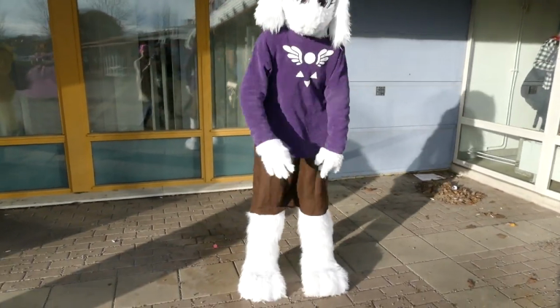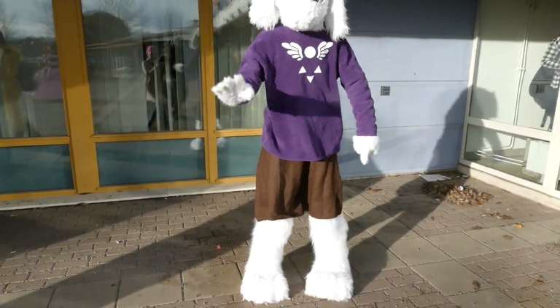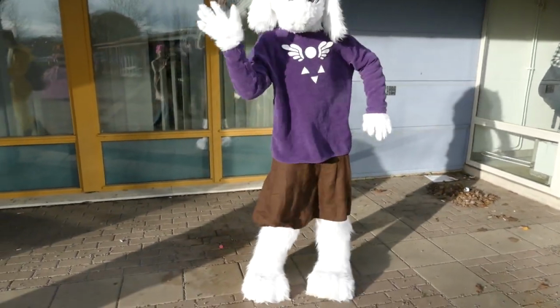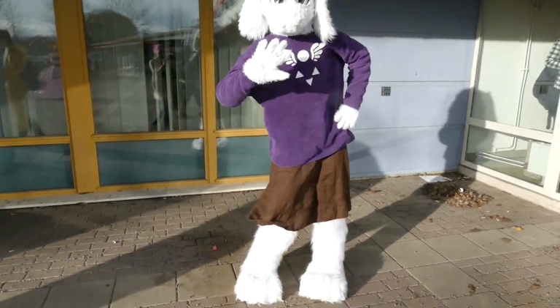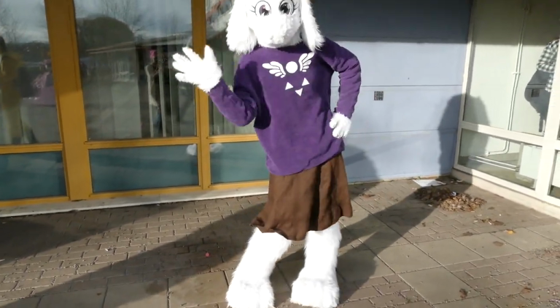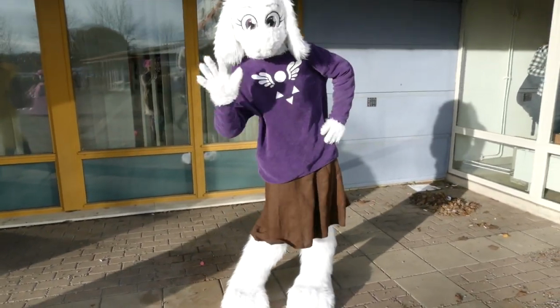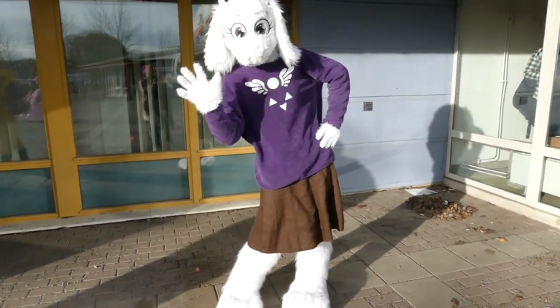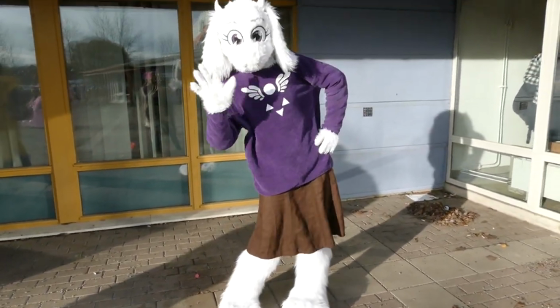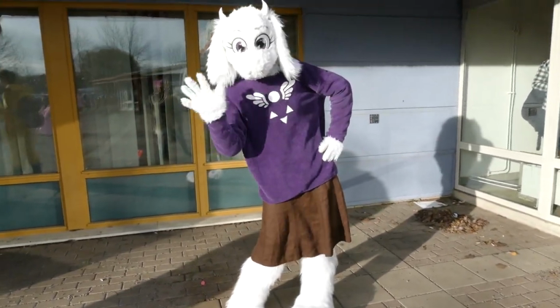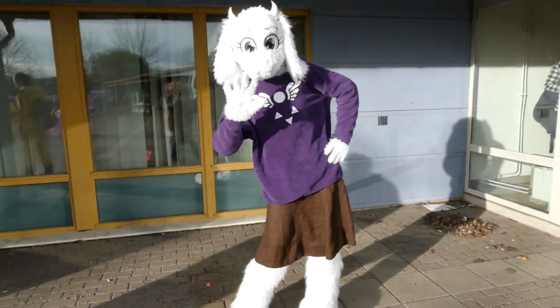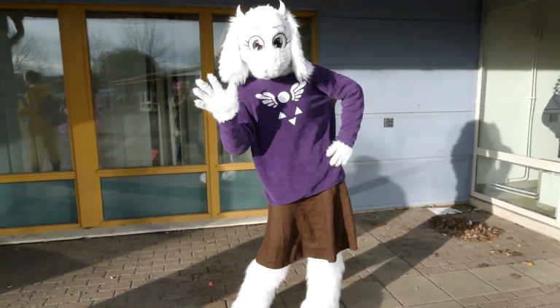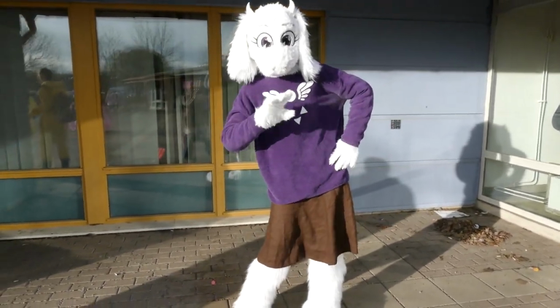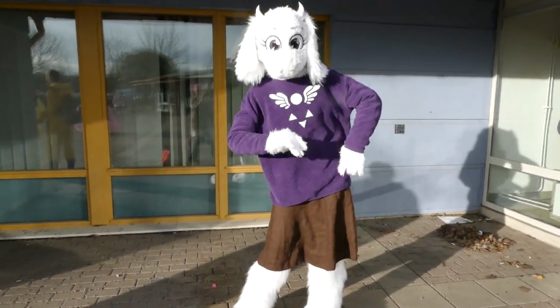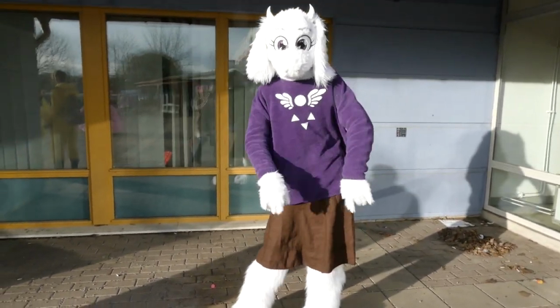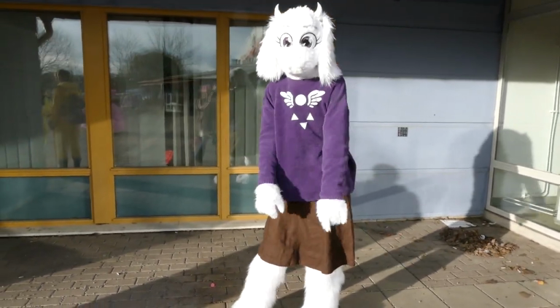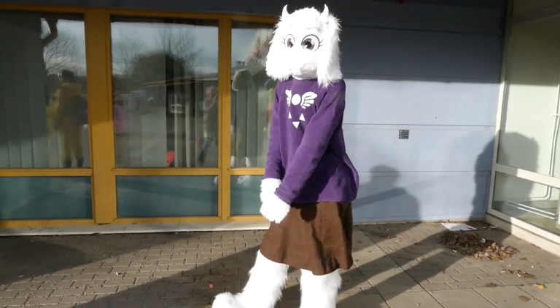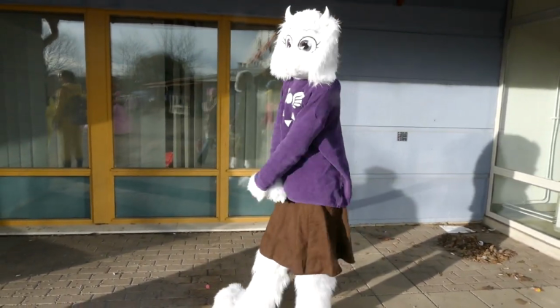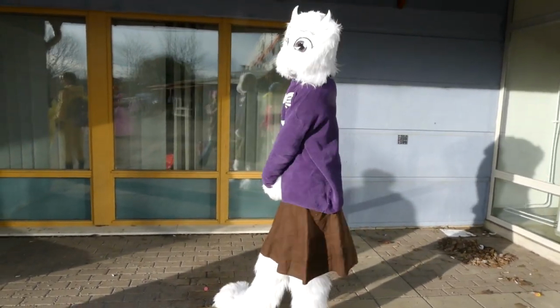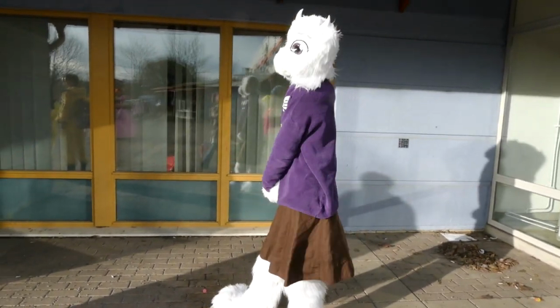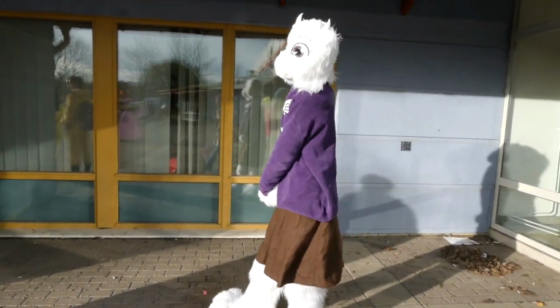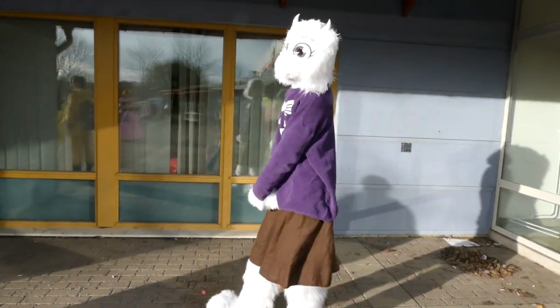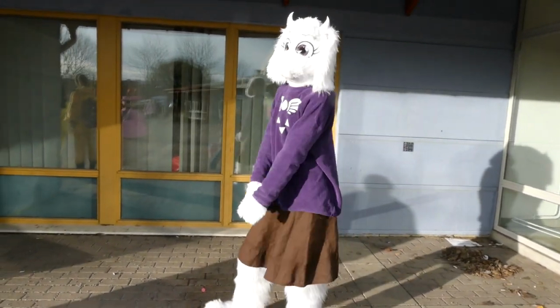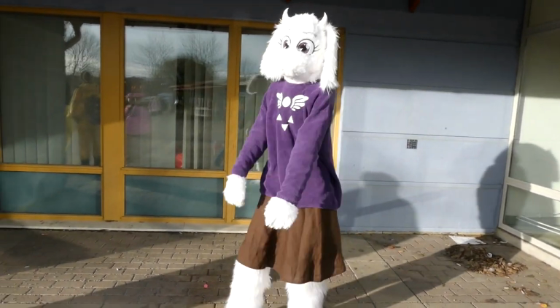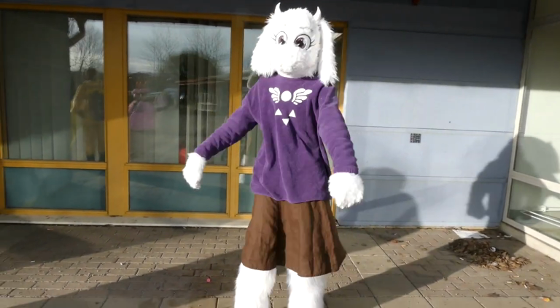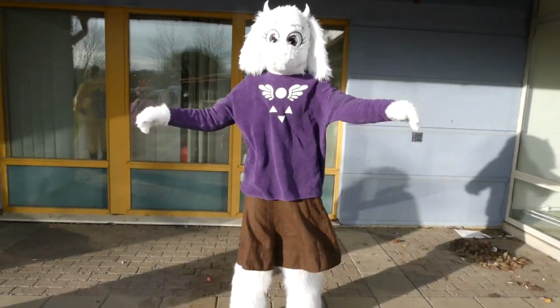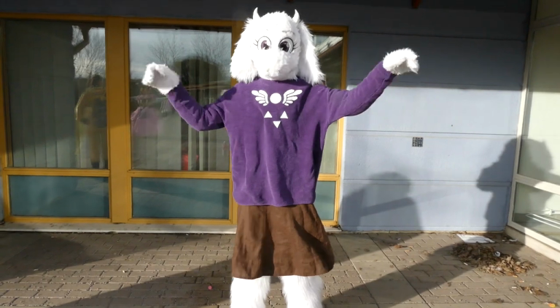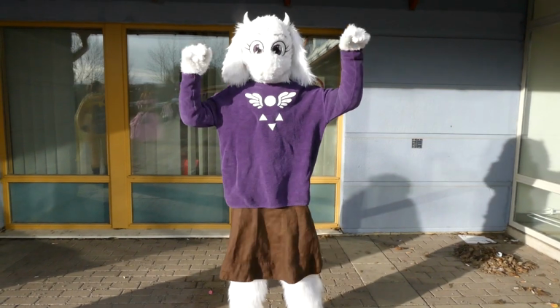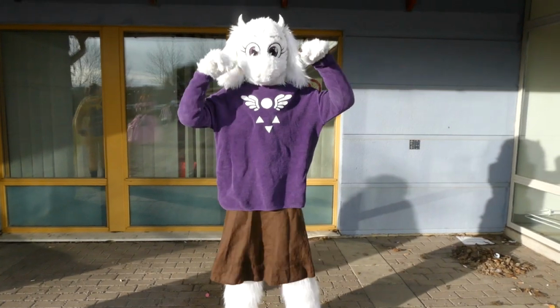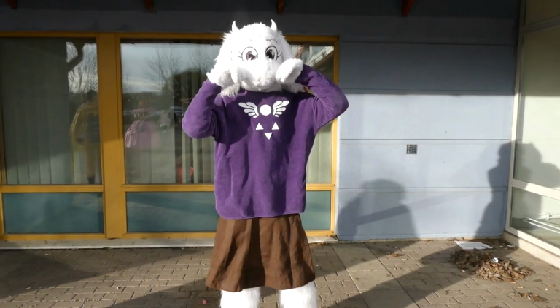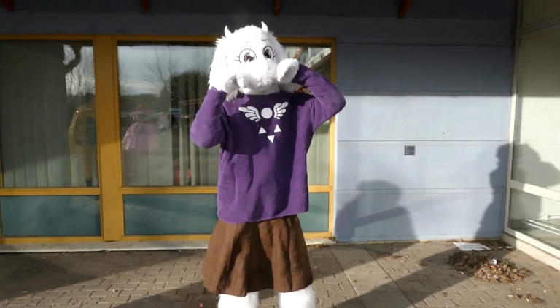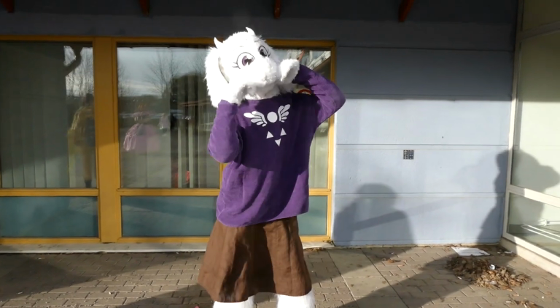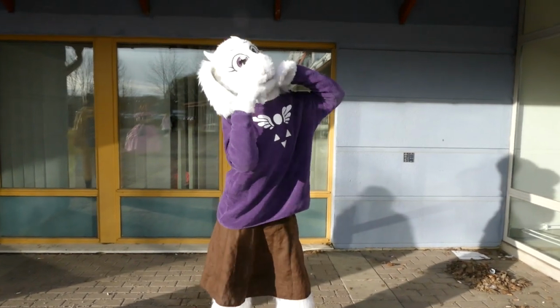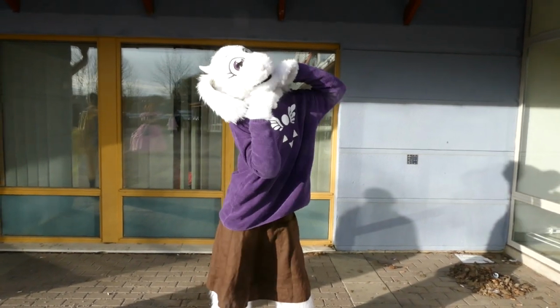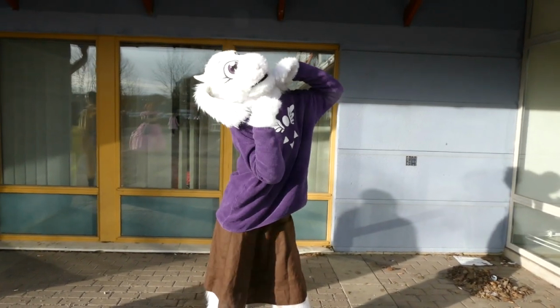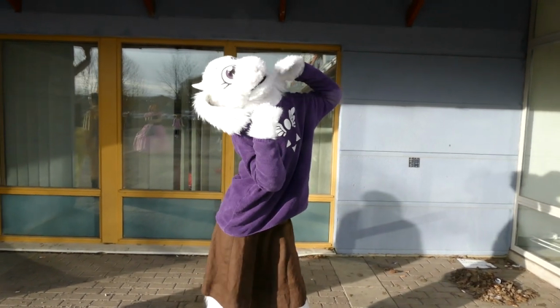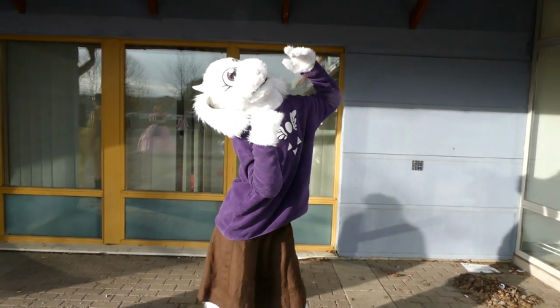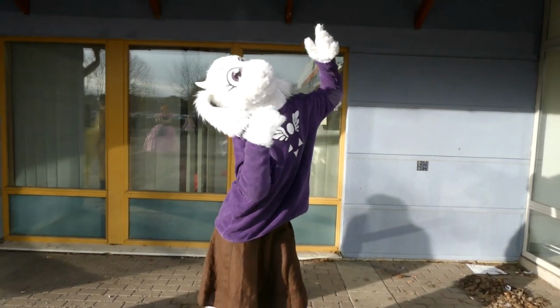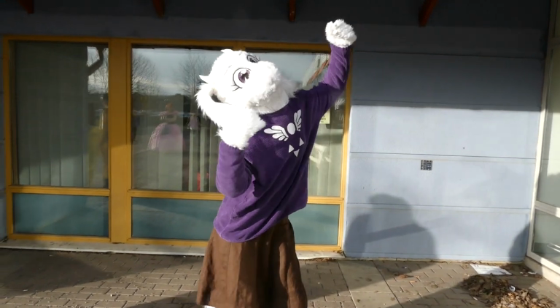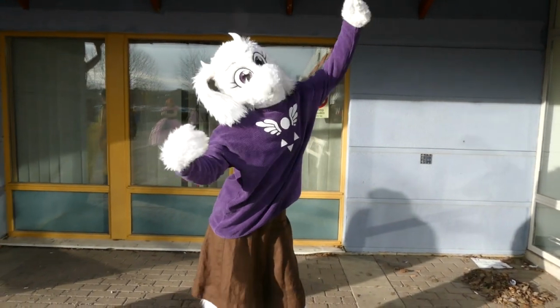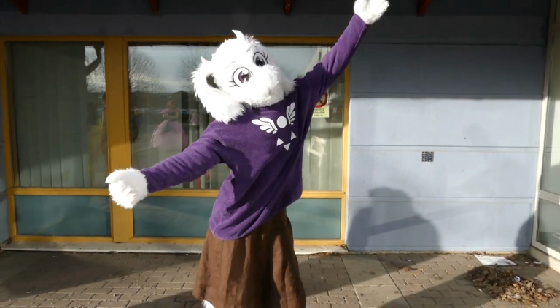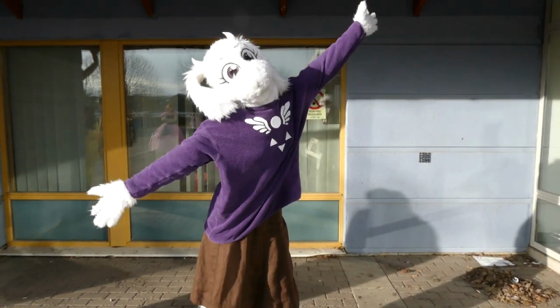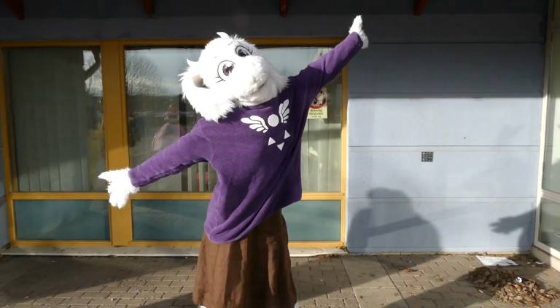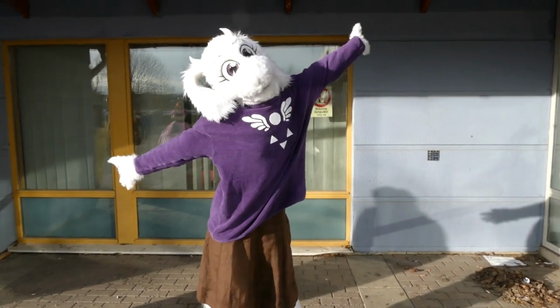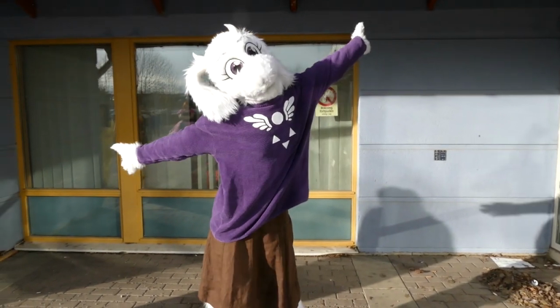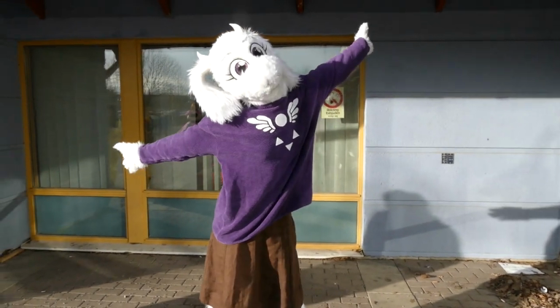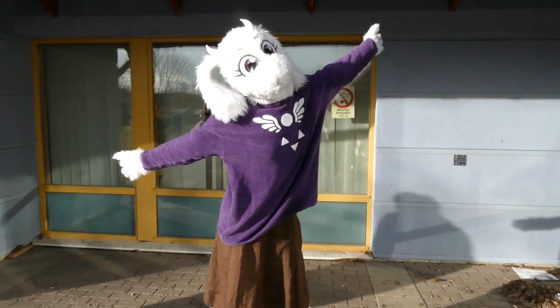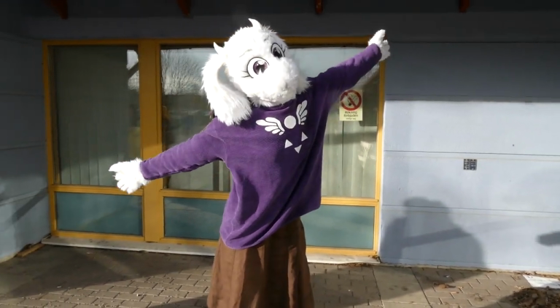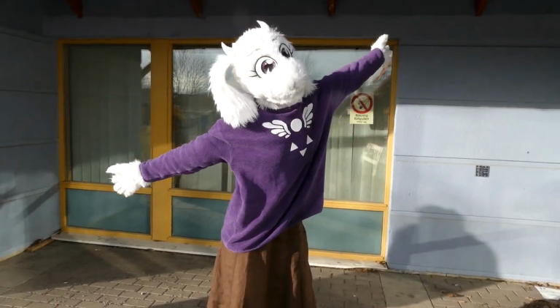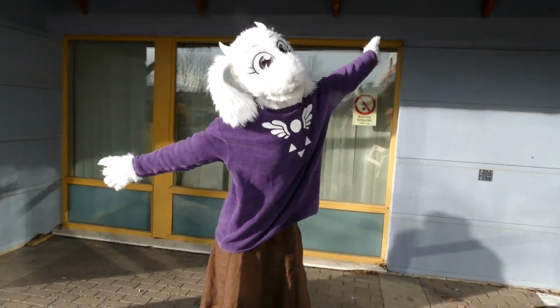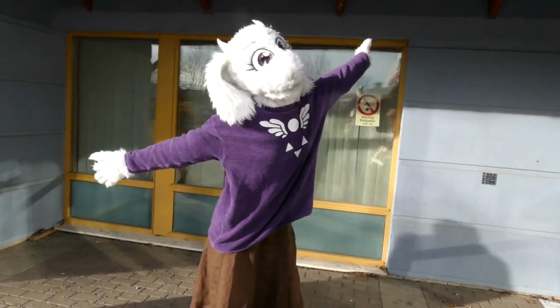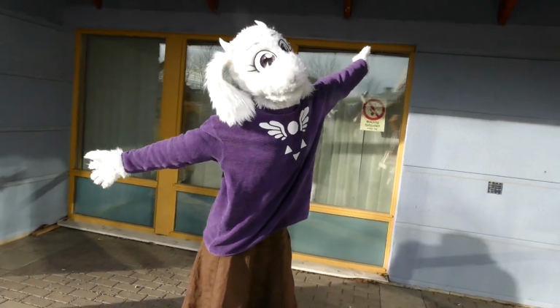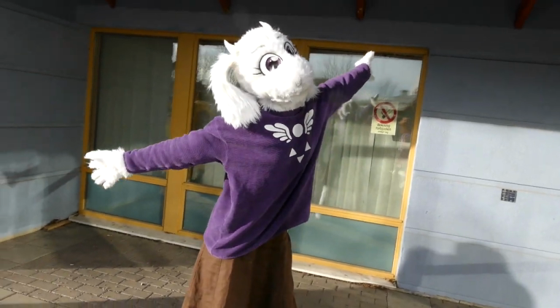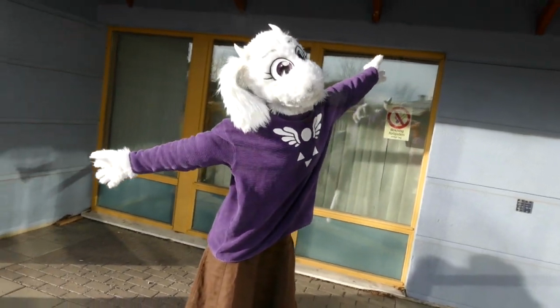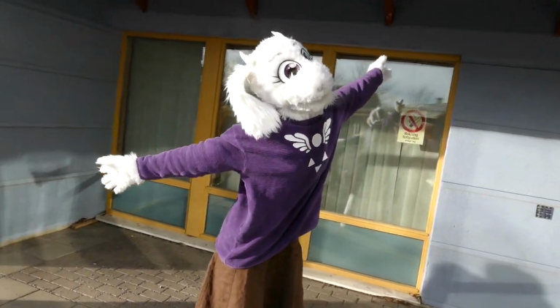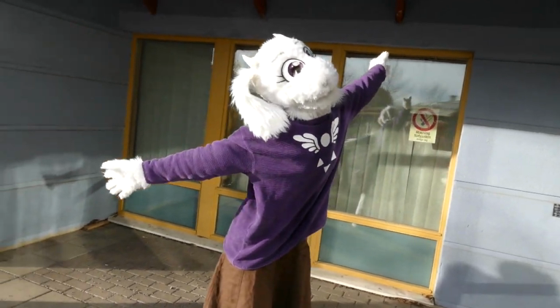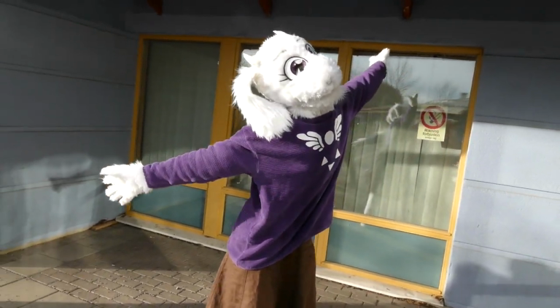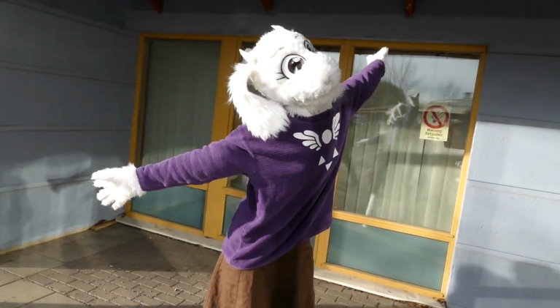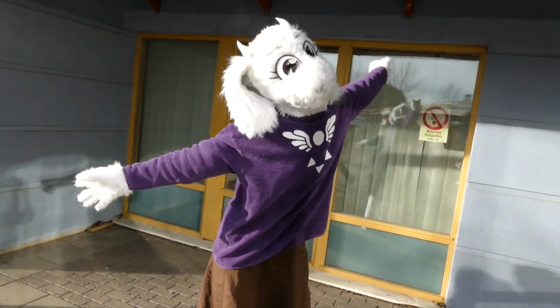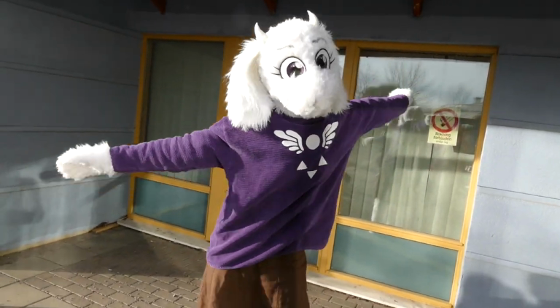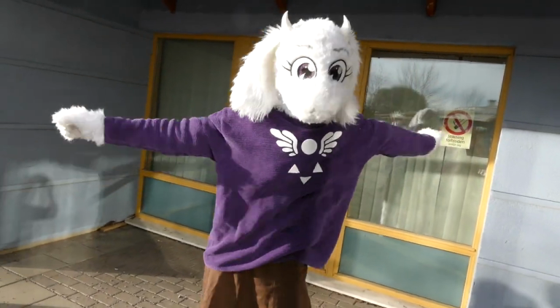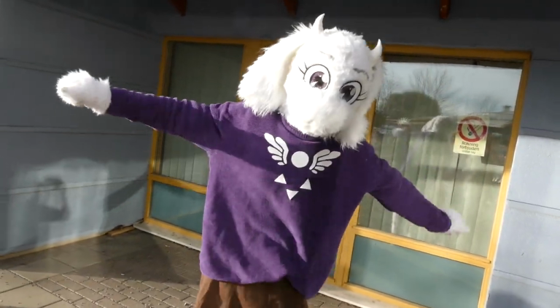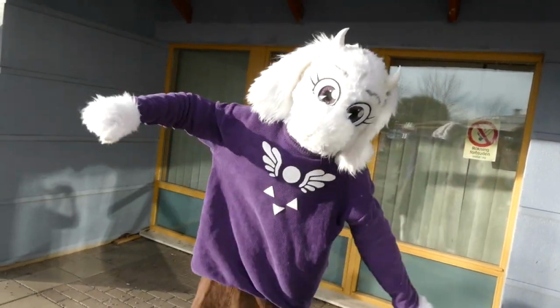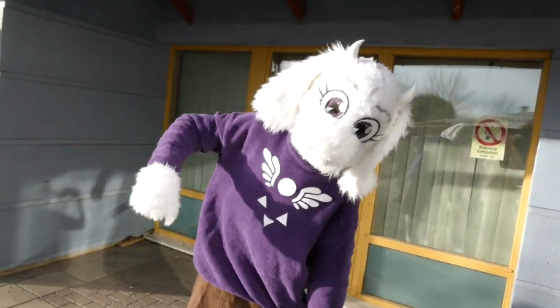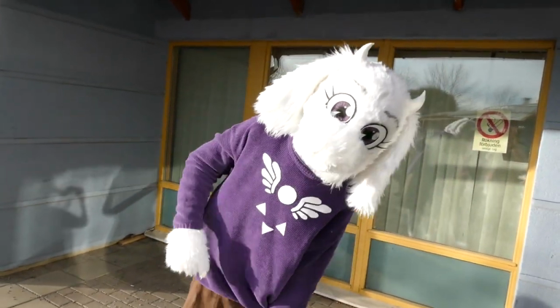Hello there! In this video I will show you kind of briefly how I made this Toriel fursuit cosplay.